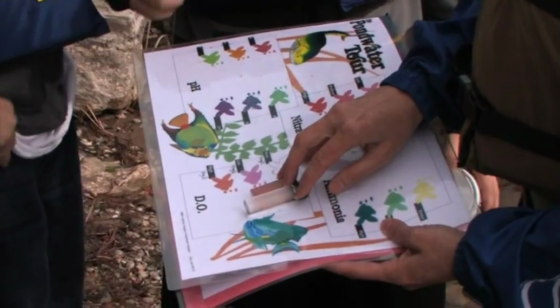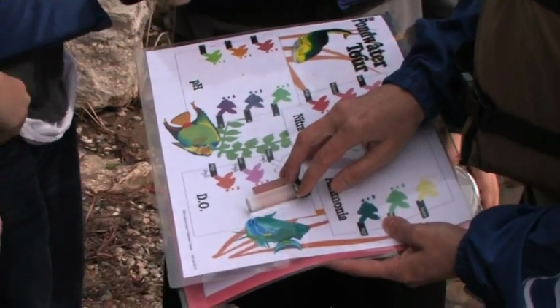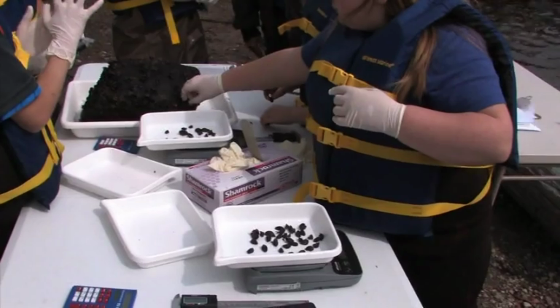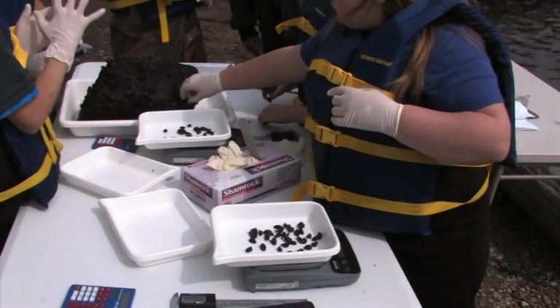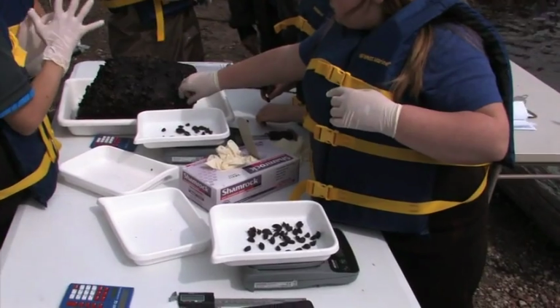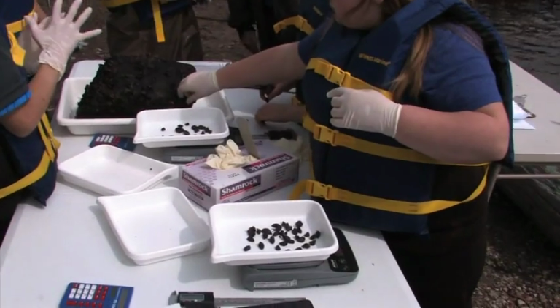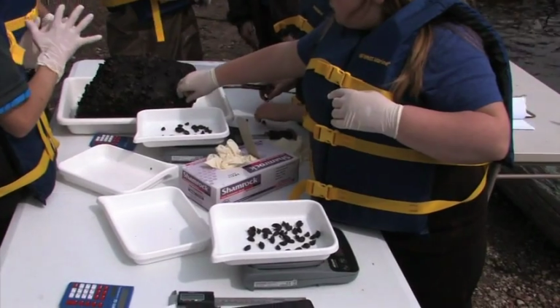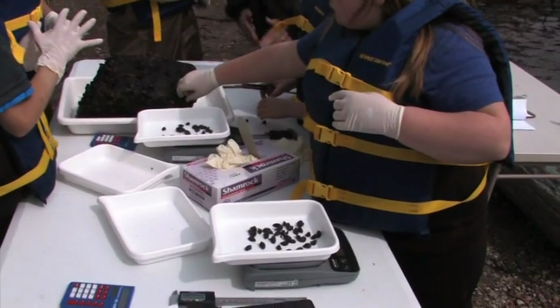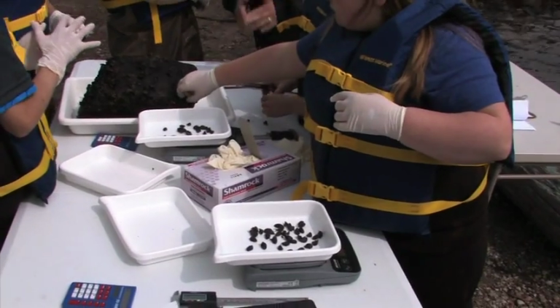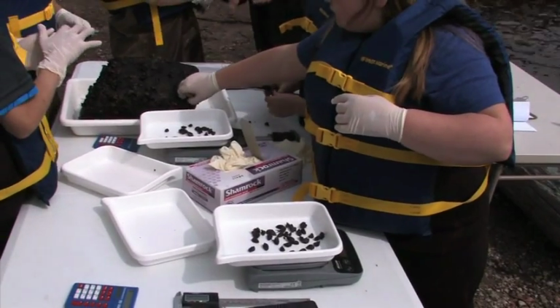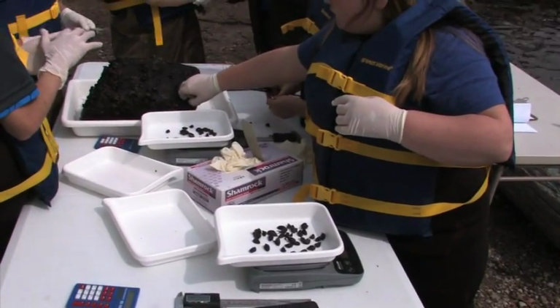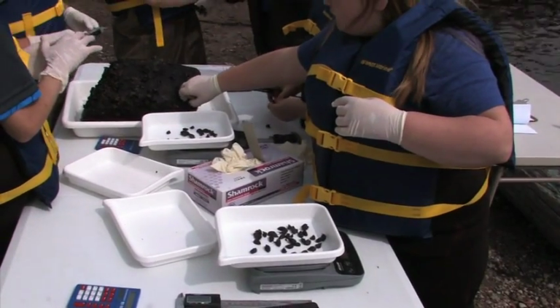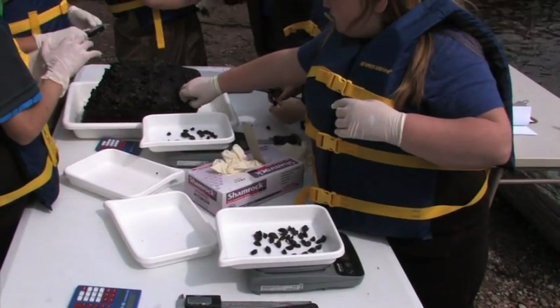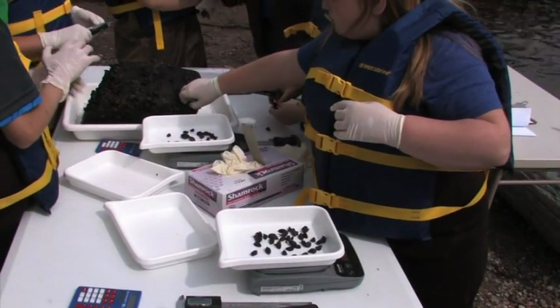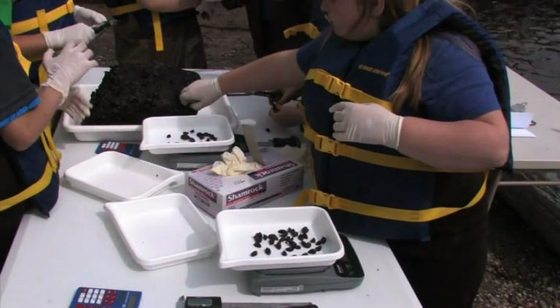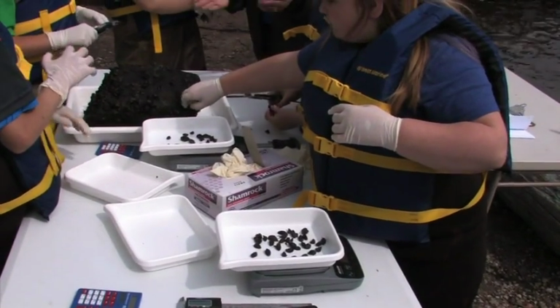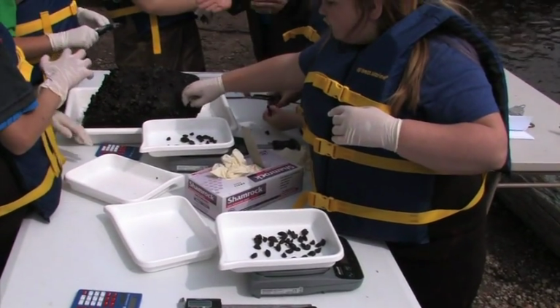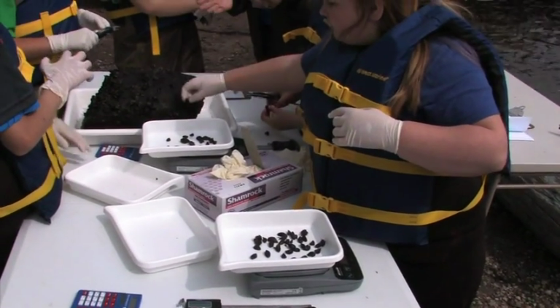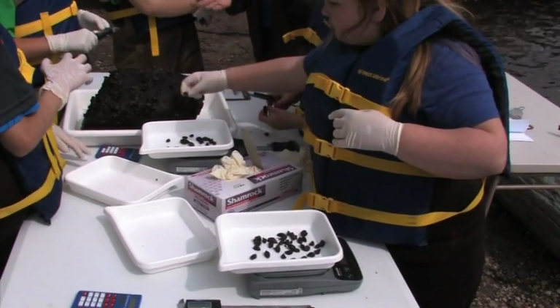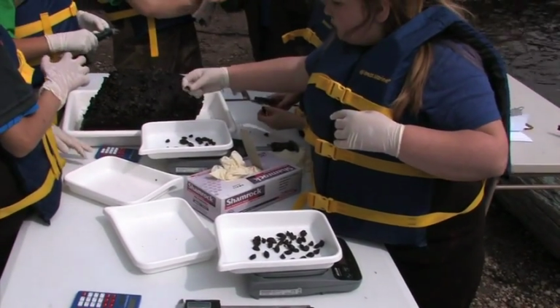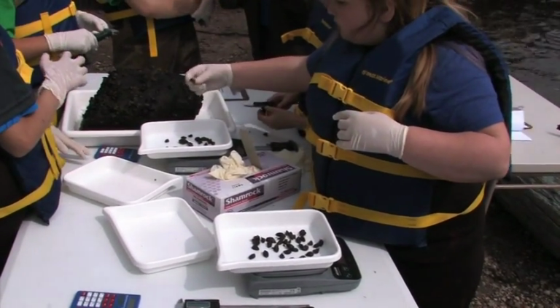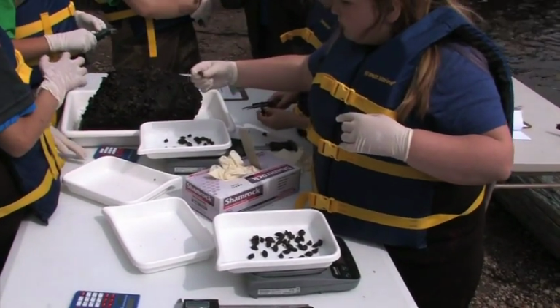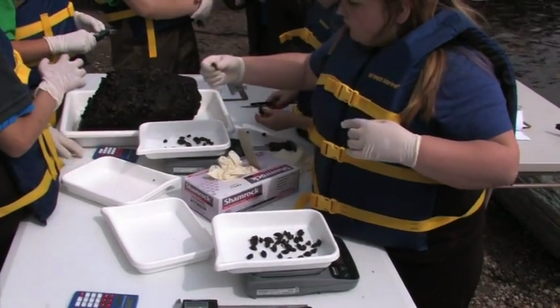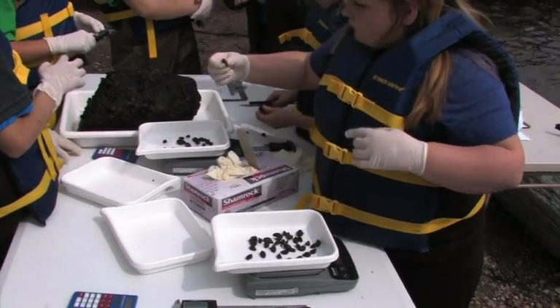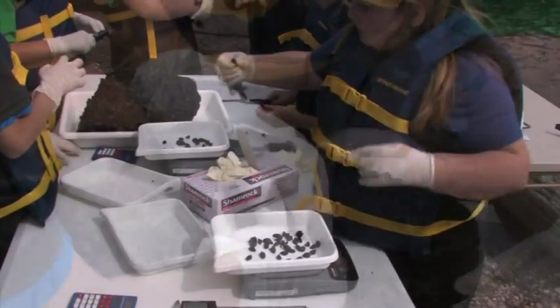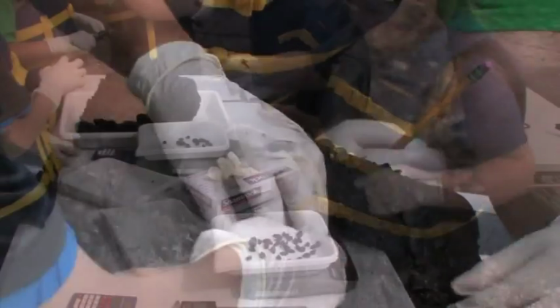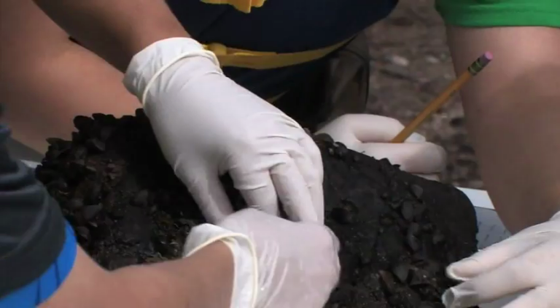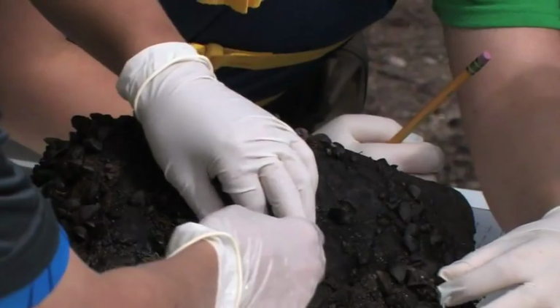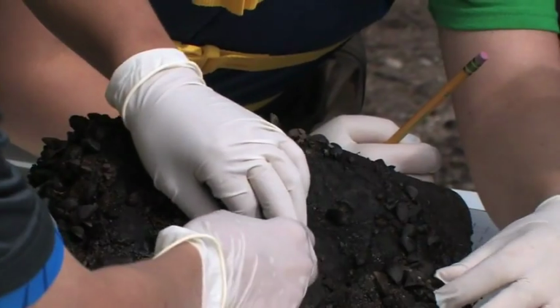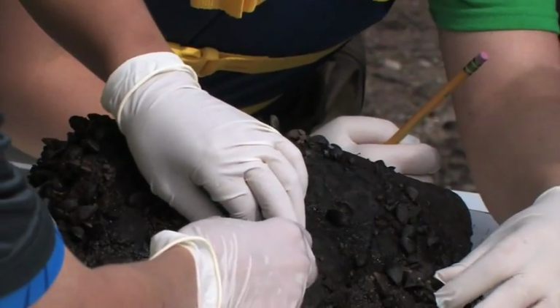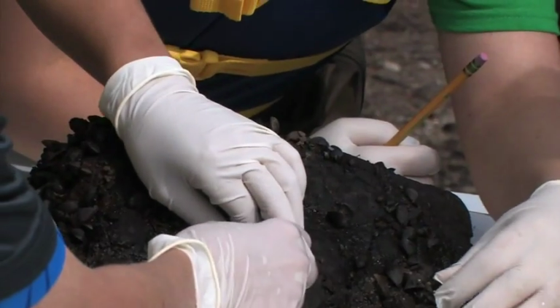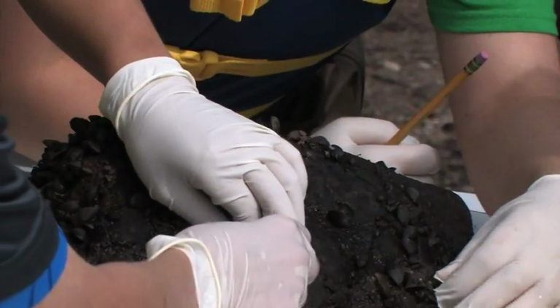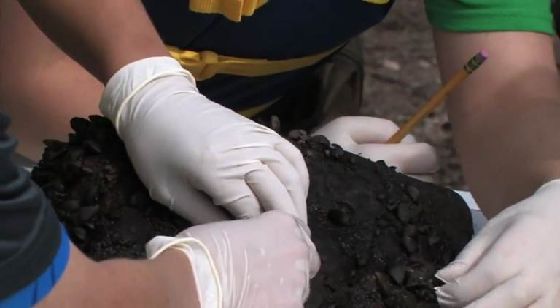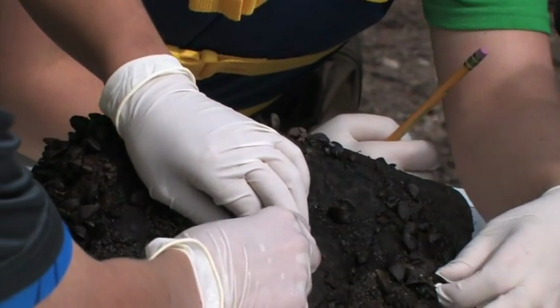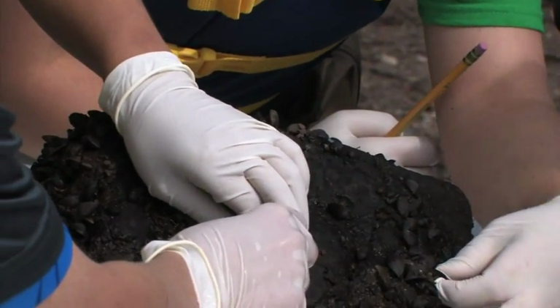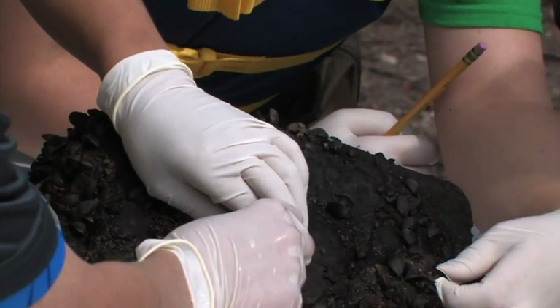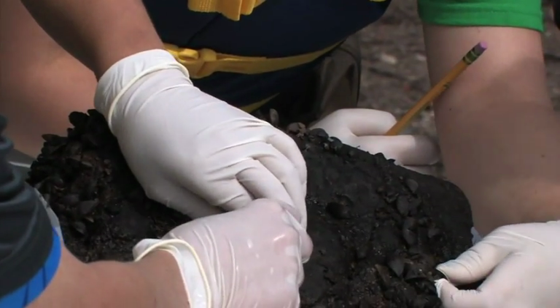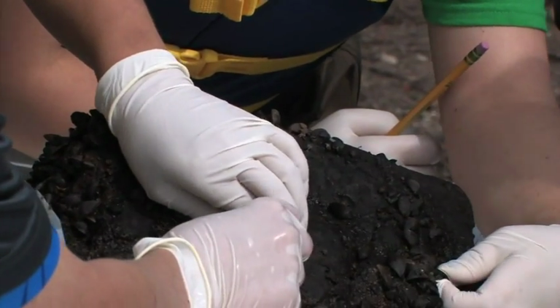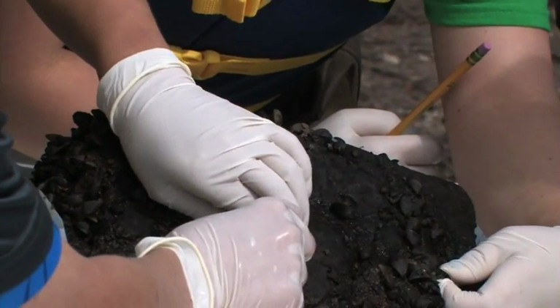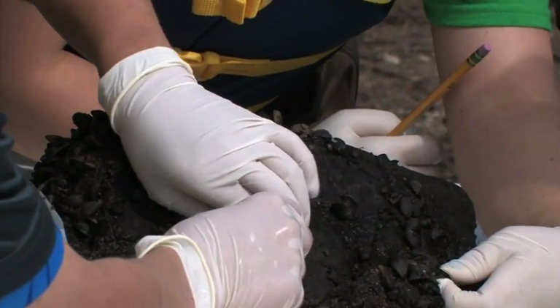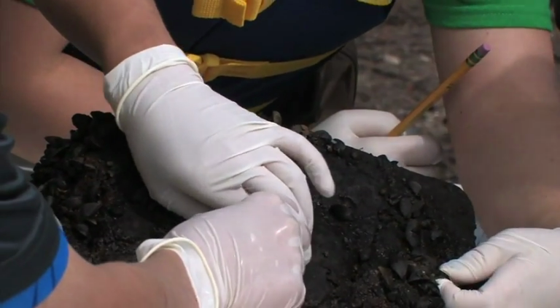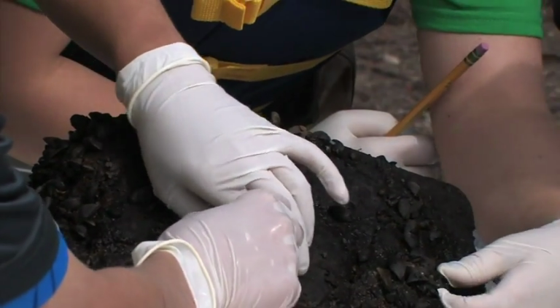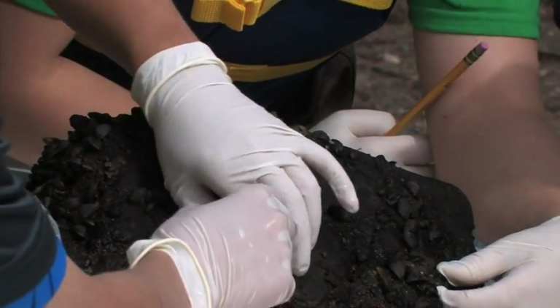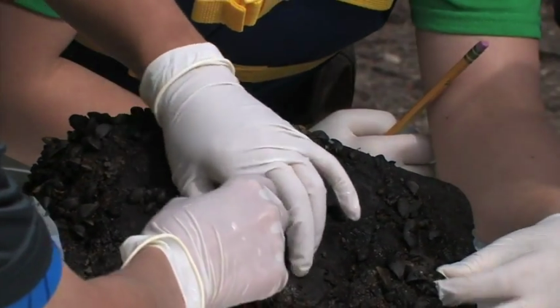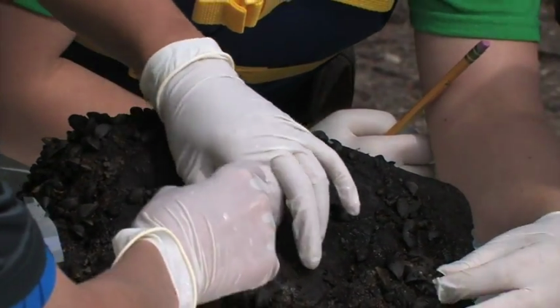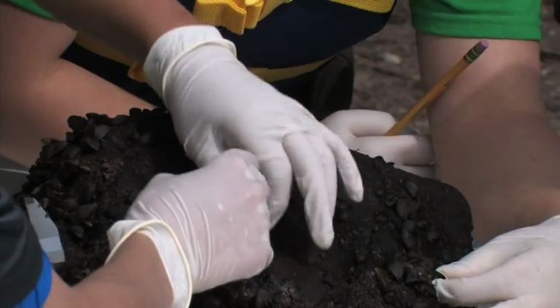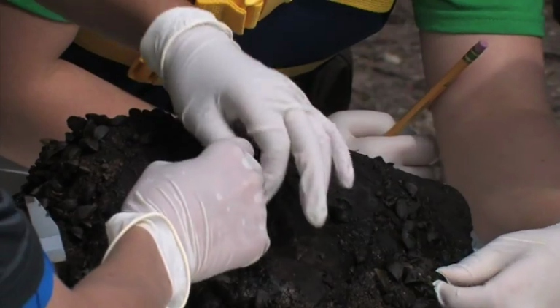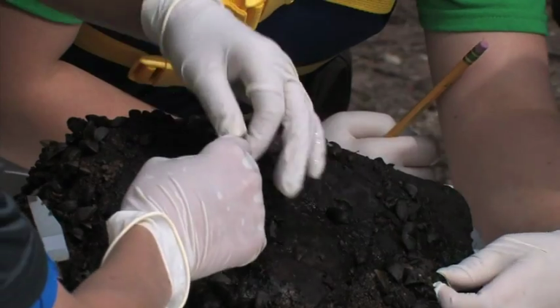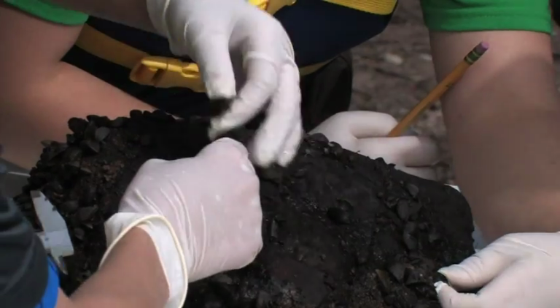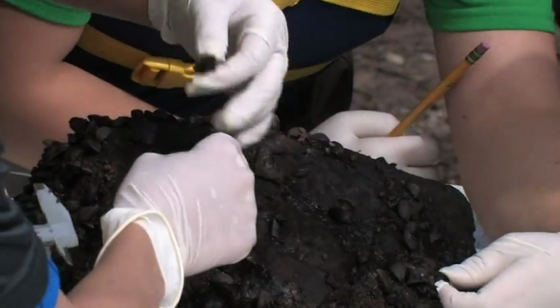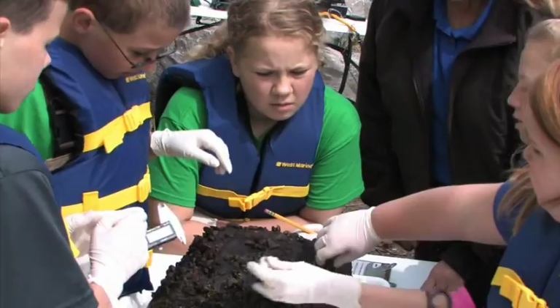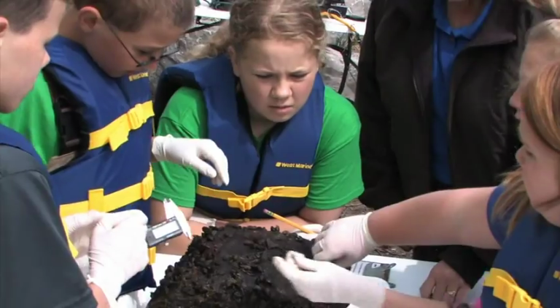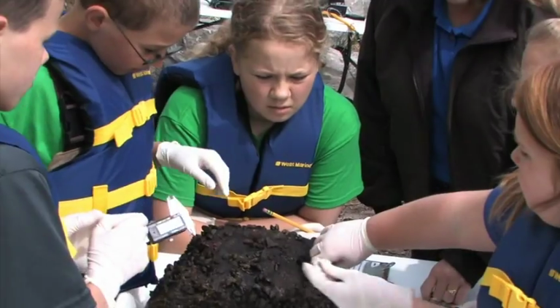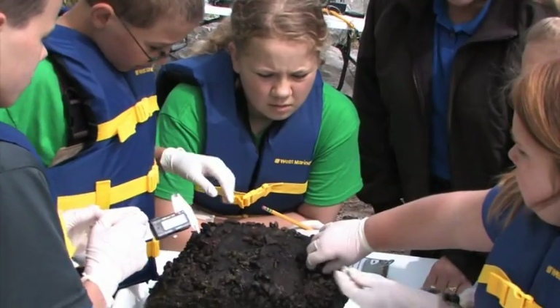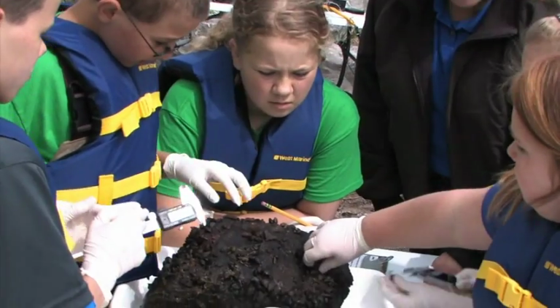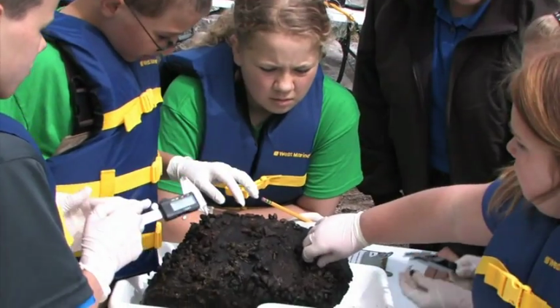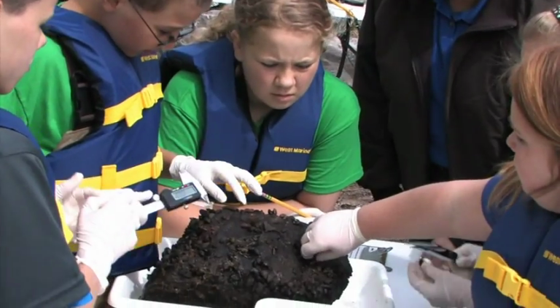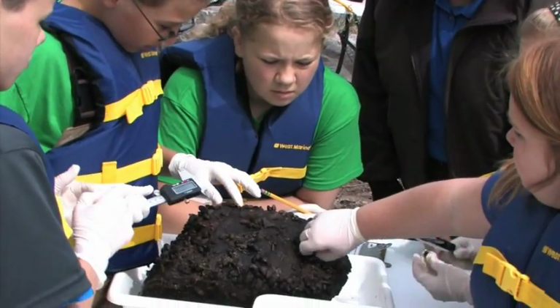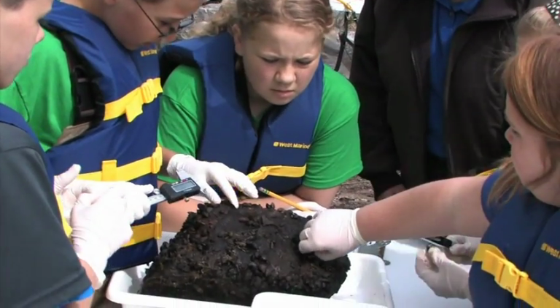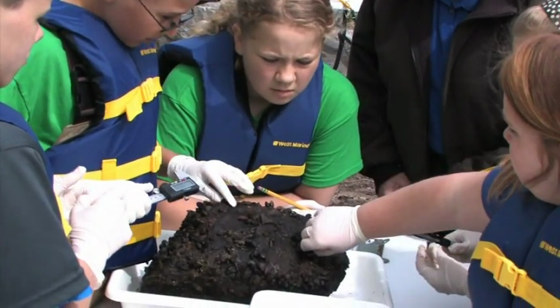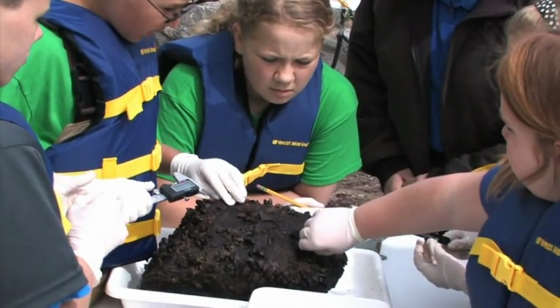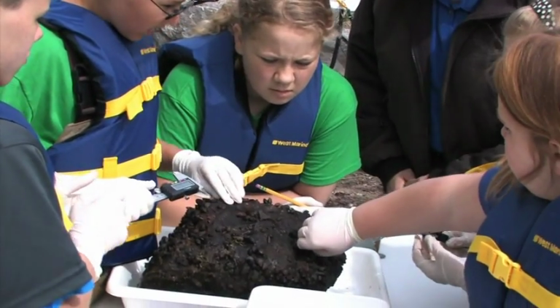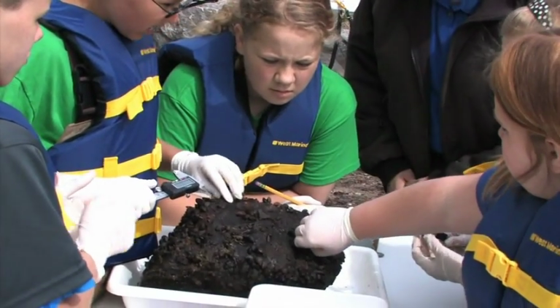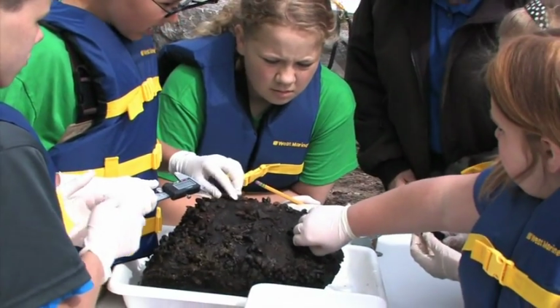So we're basically going to be taking the lengths and the weights of the zebra mussels that you've collected here on this rock.